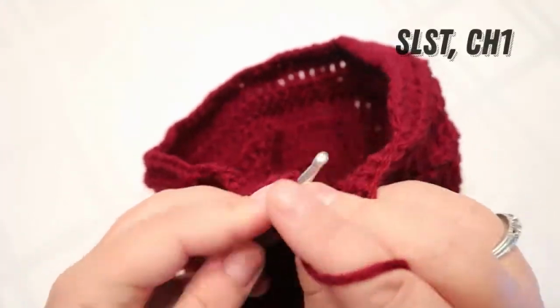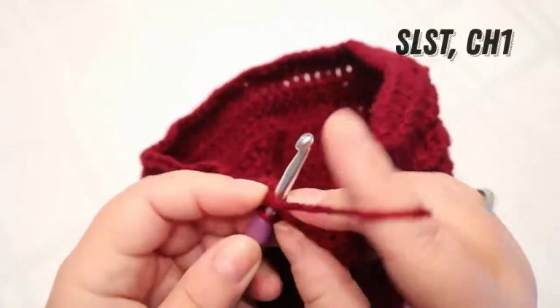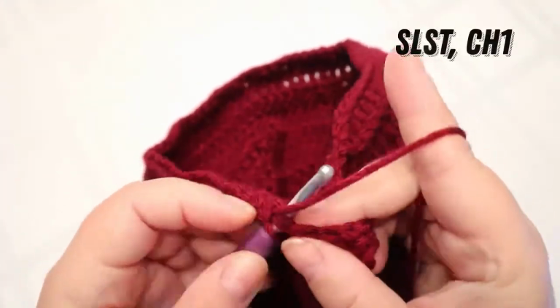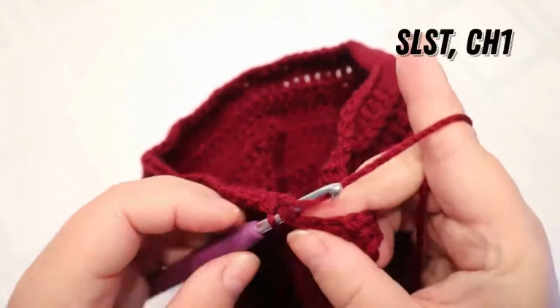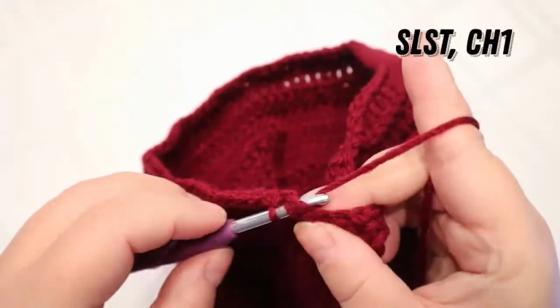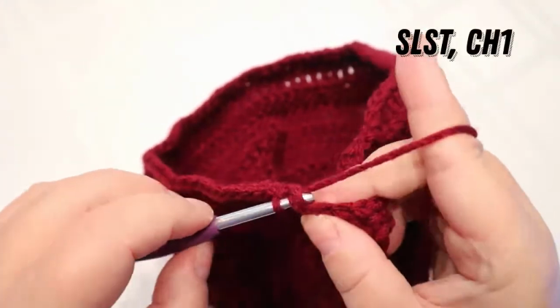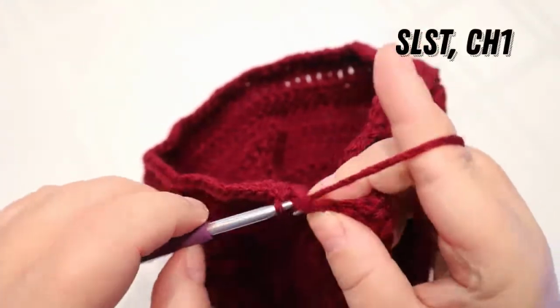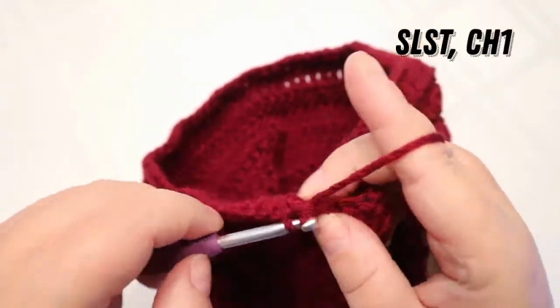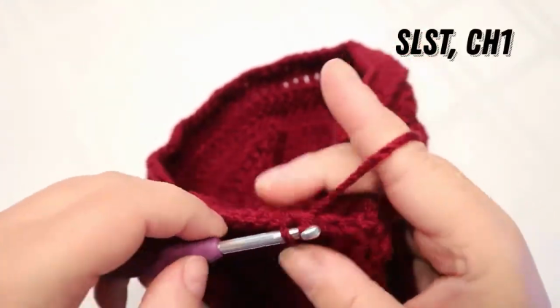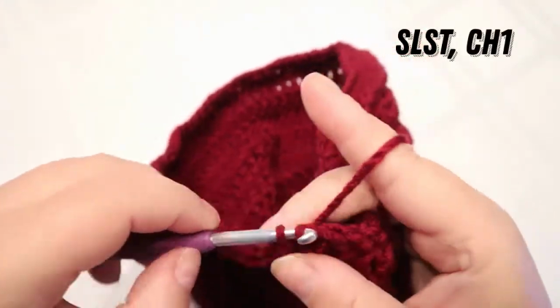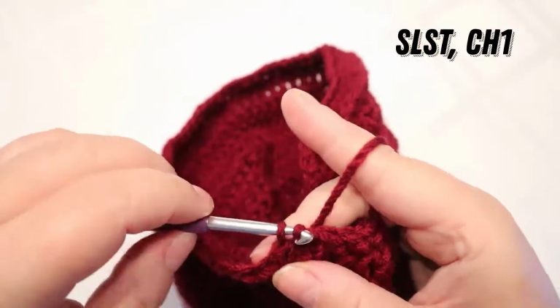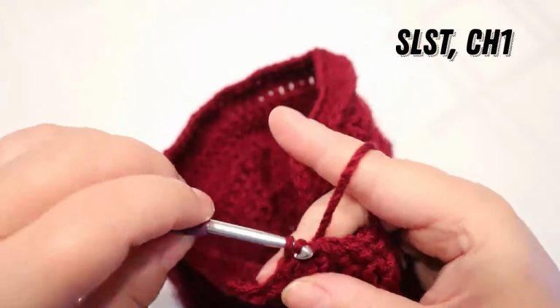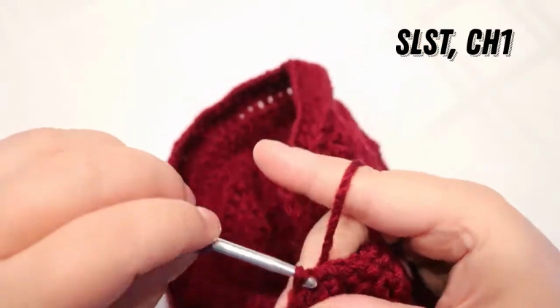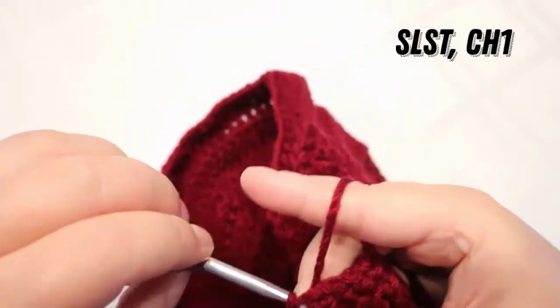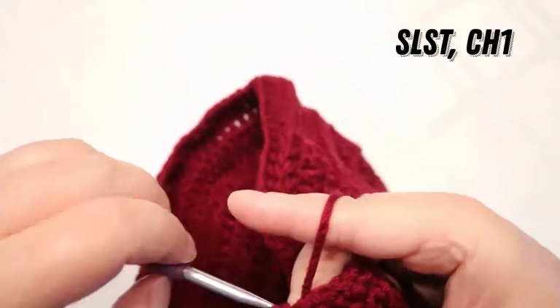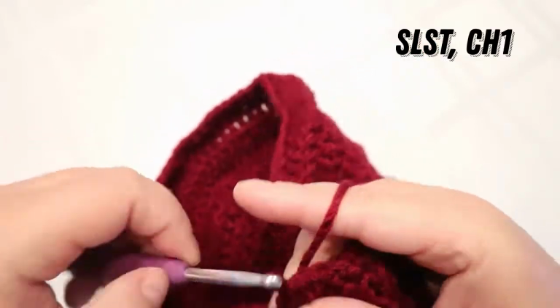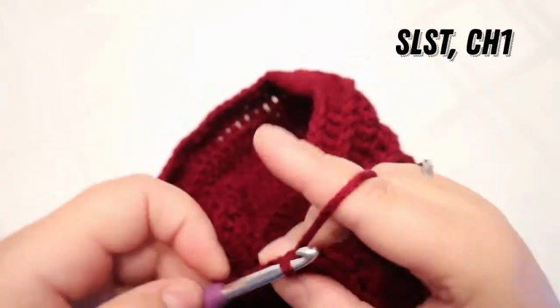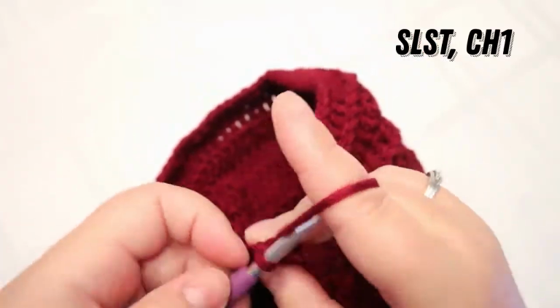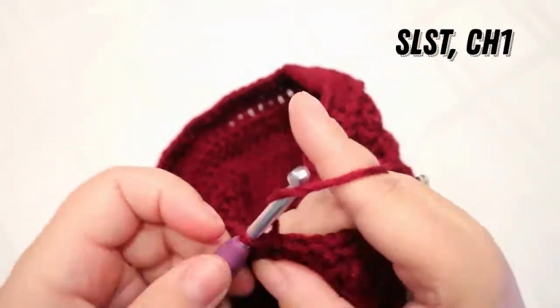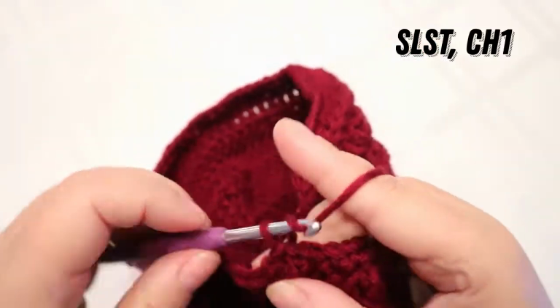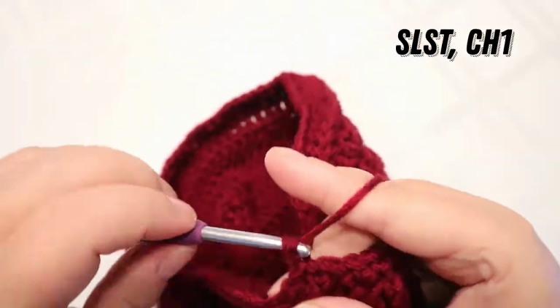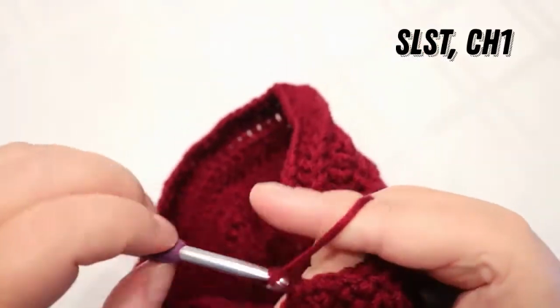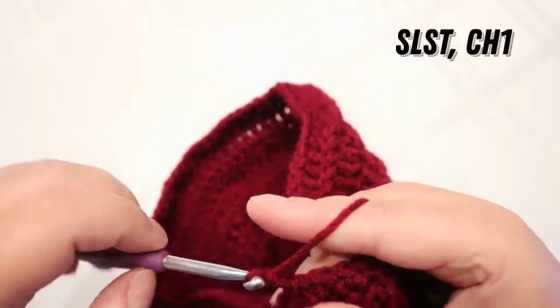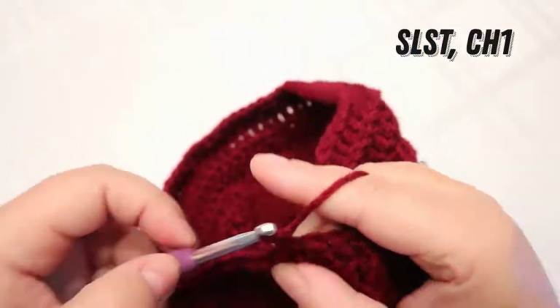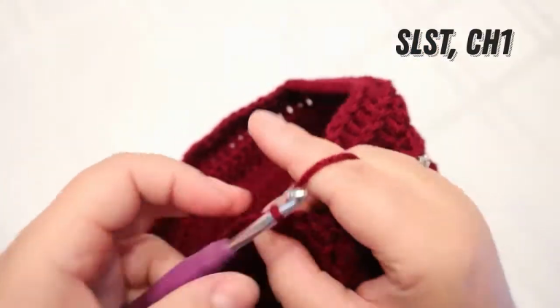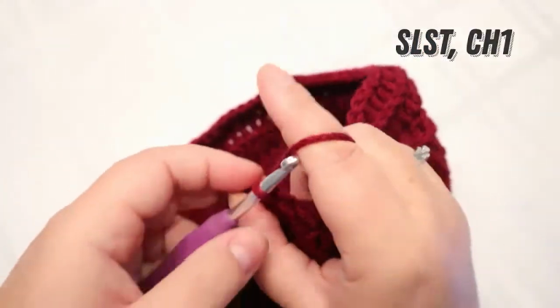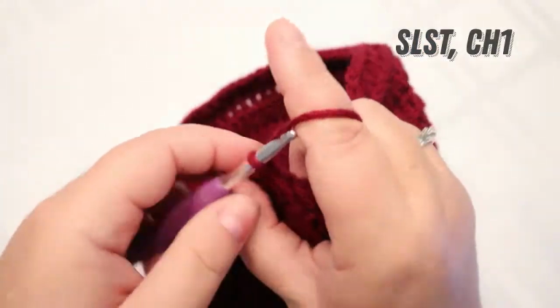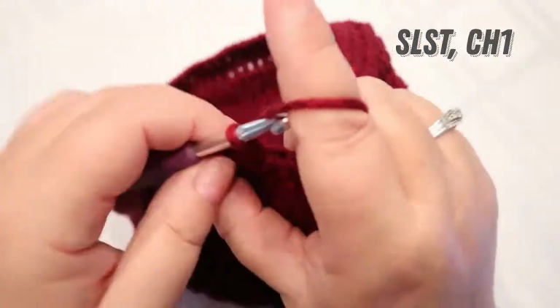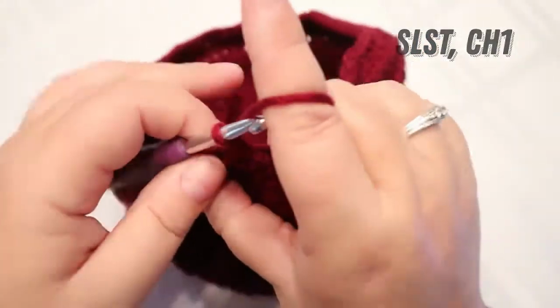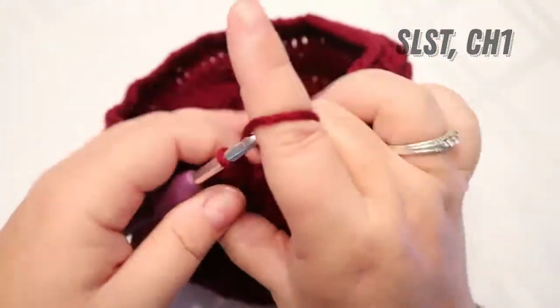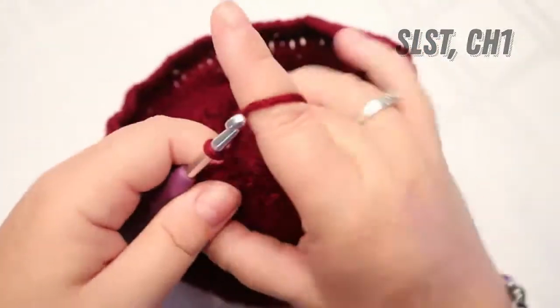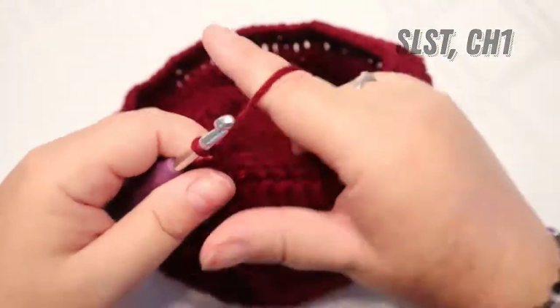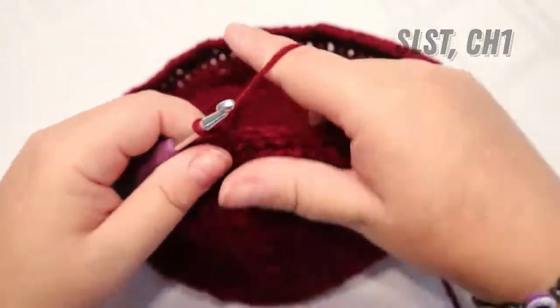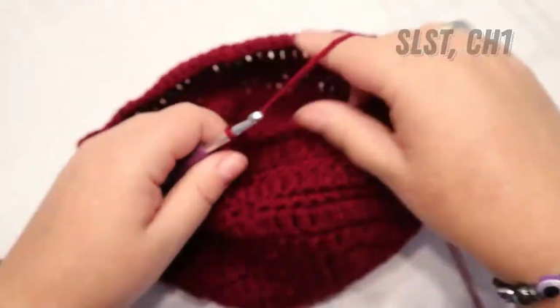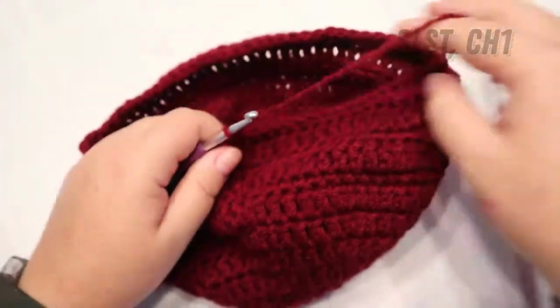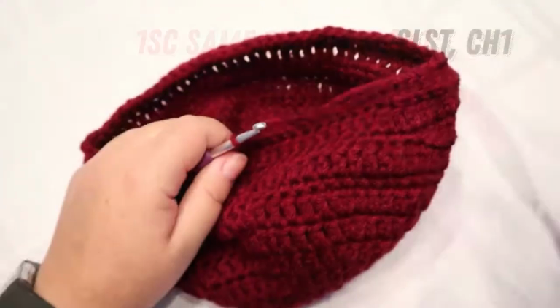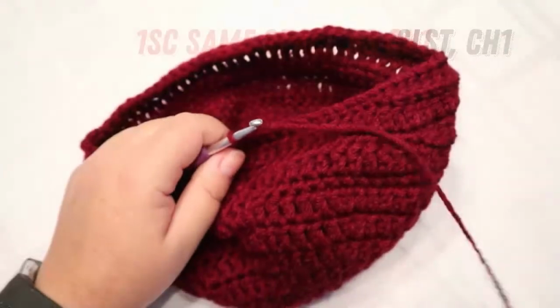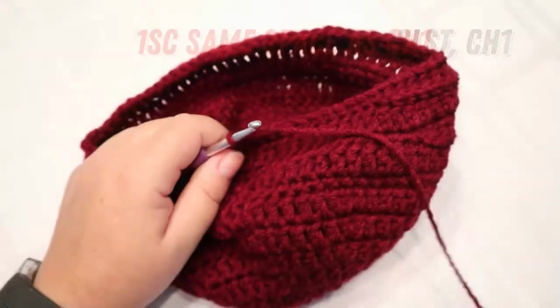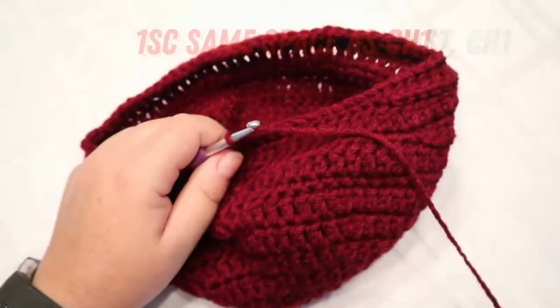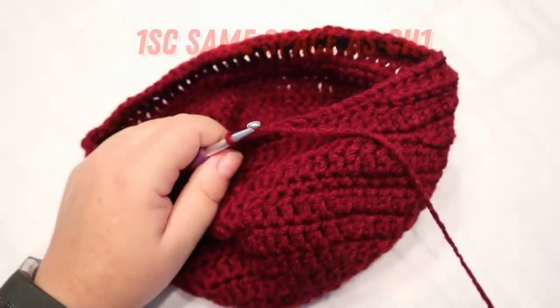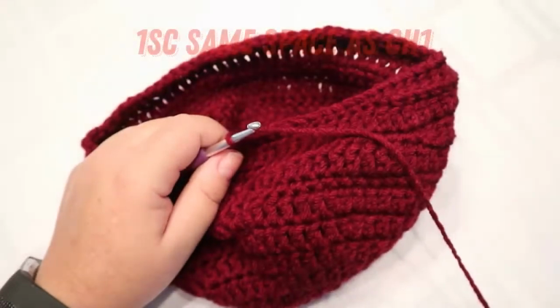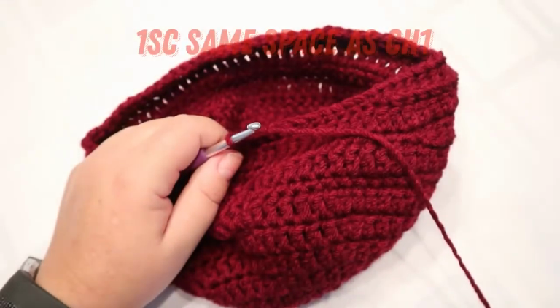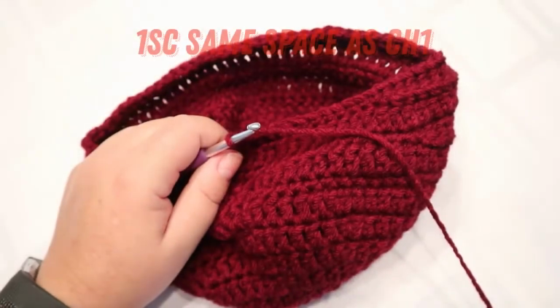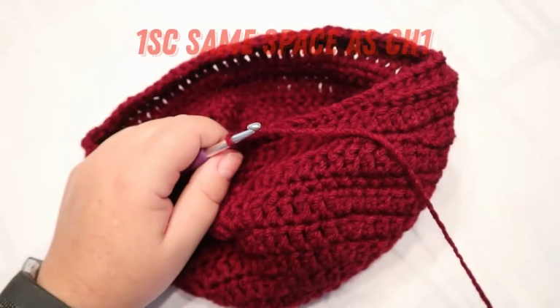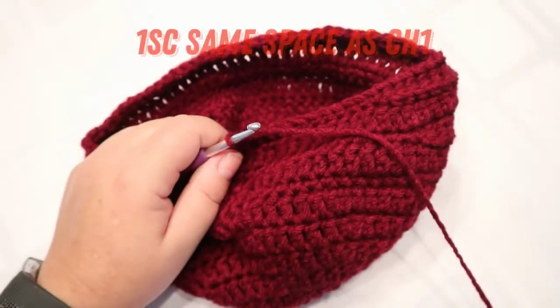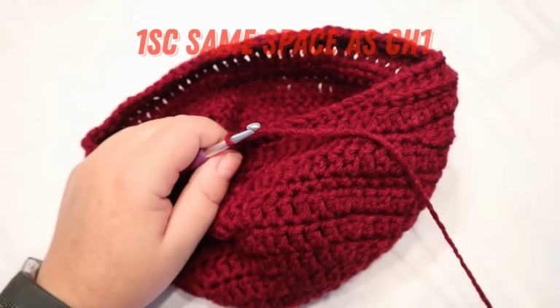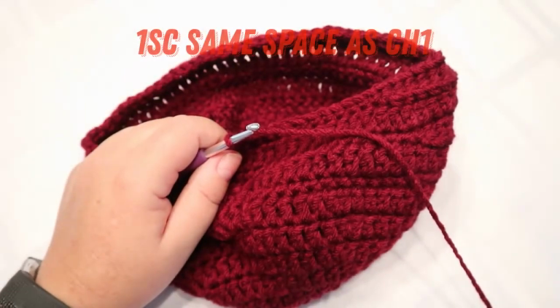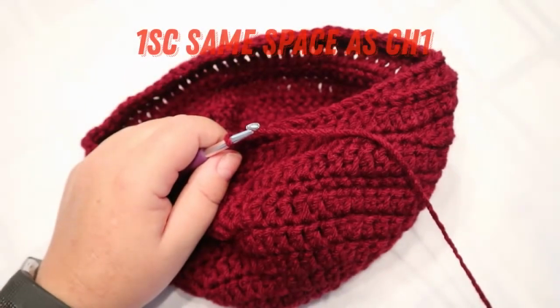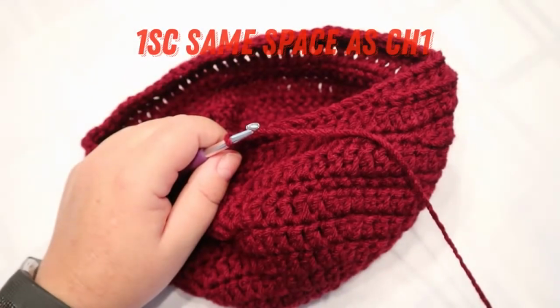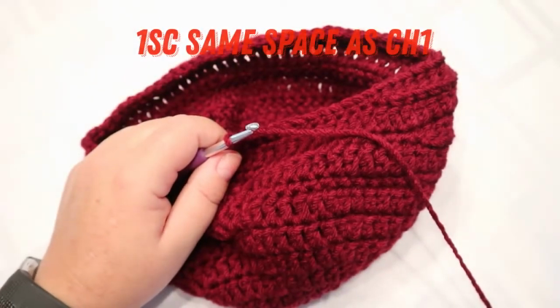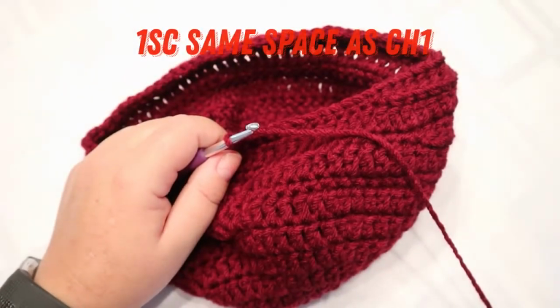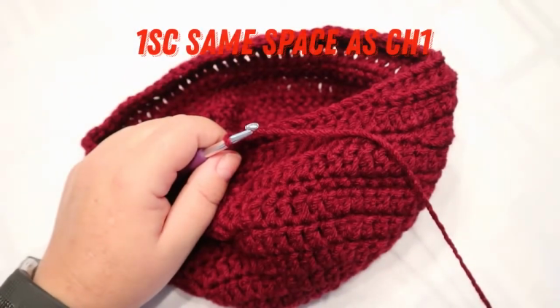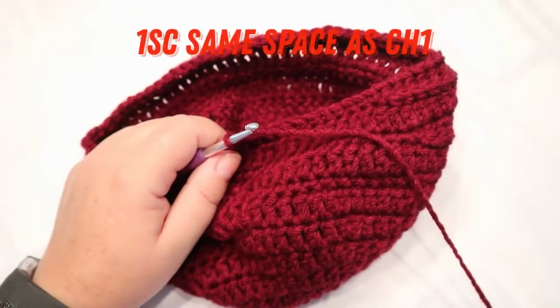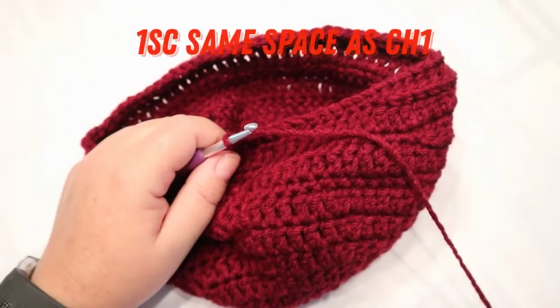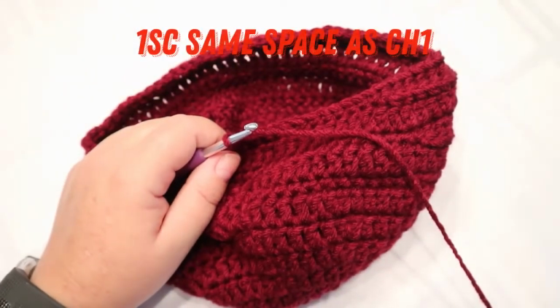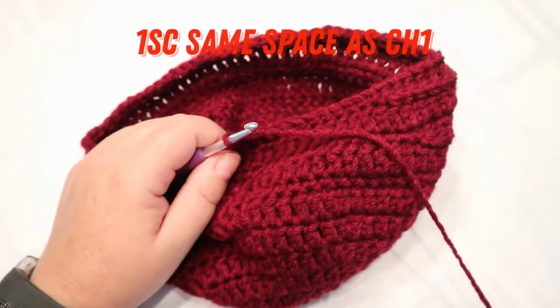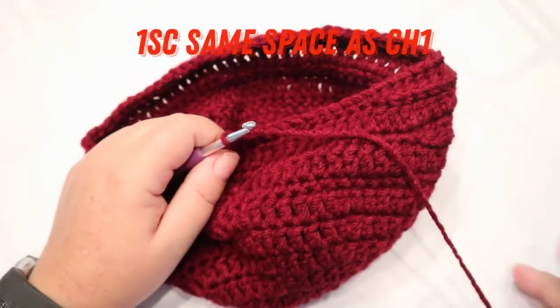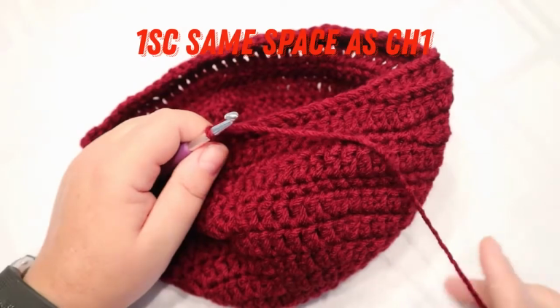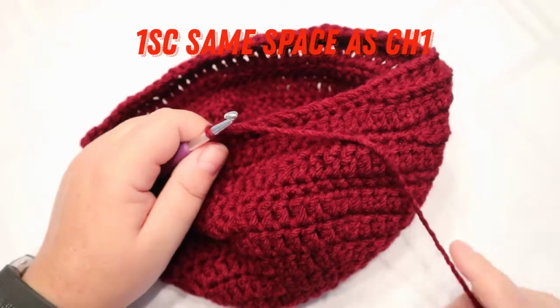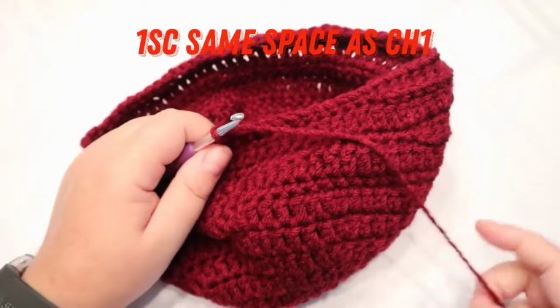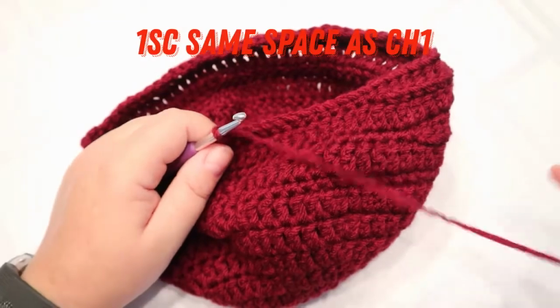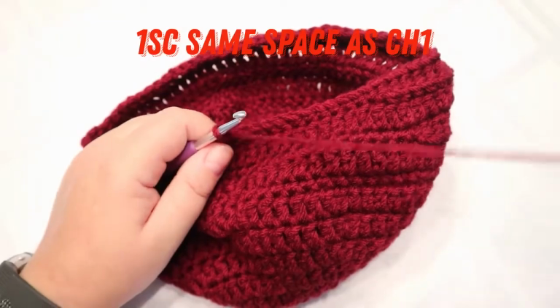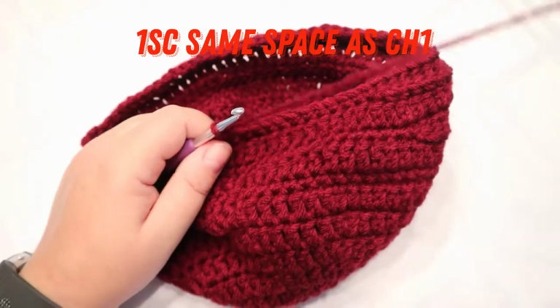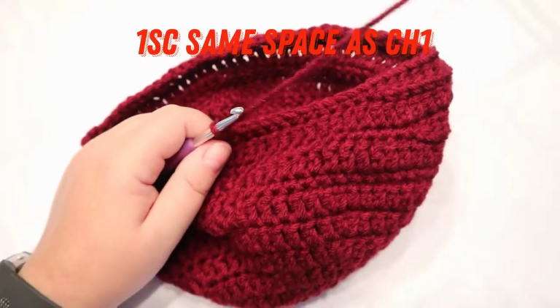Slip stitch, chain one. Normally we would do the one double crochet round in between, but we're not going to do that because we're coming to the end of our hat.